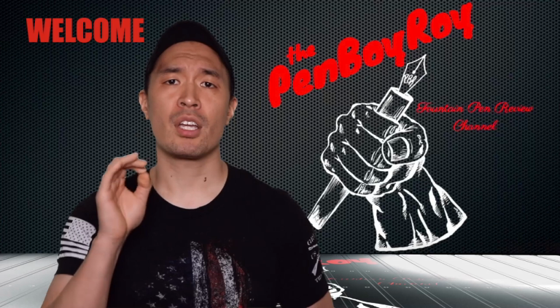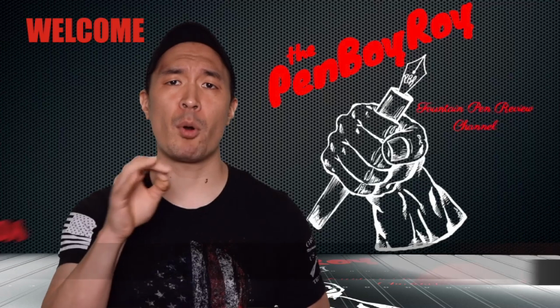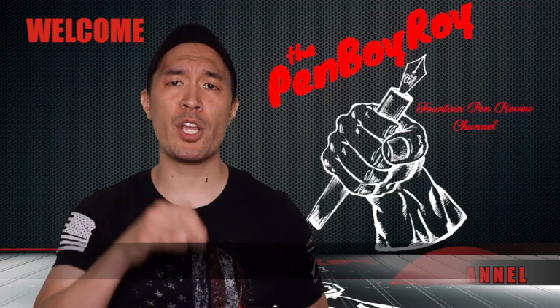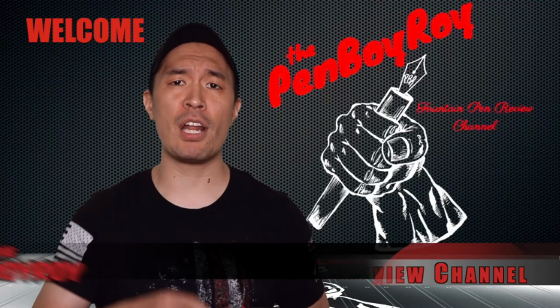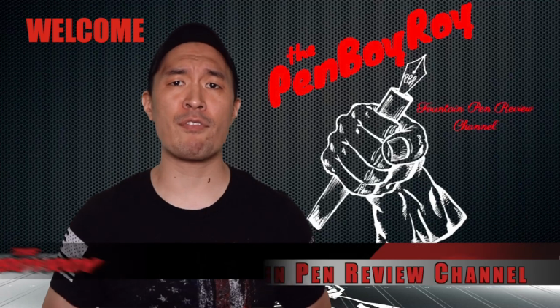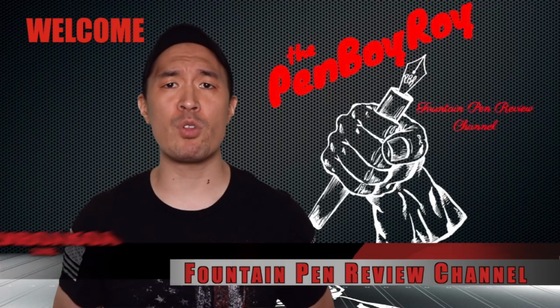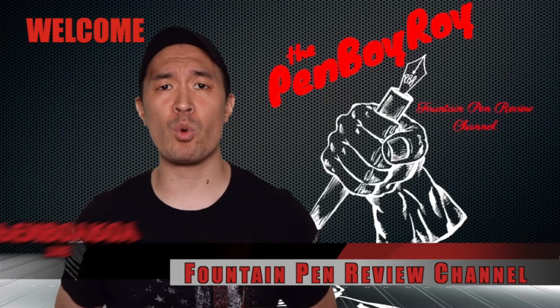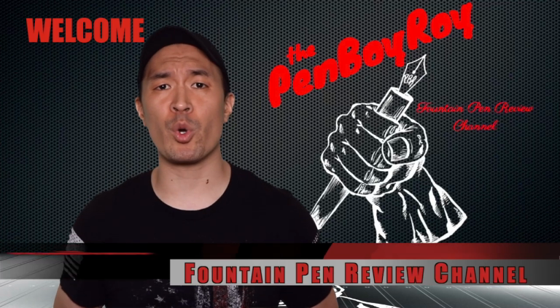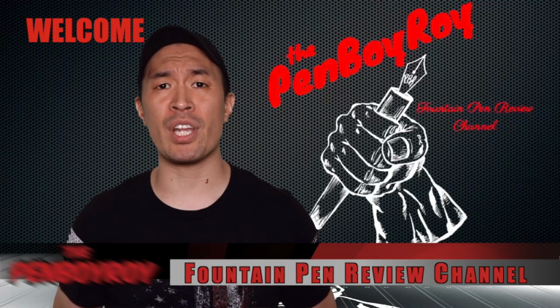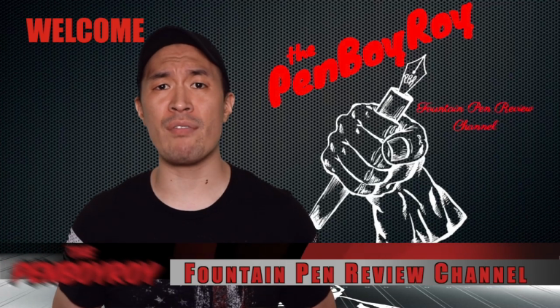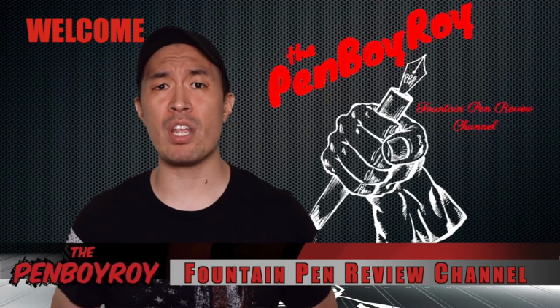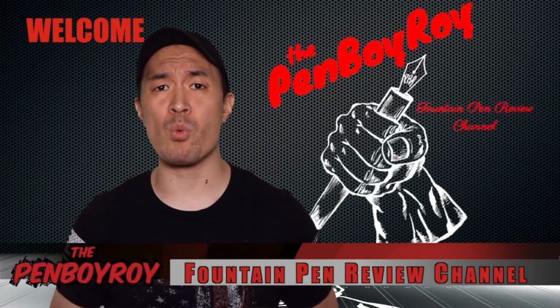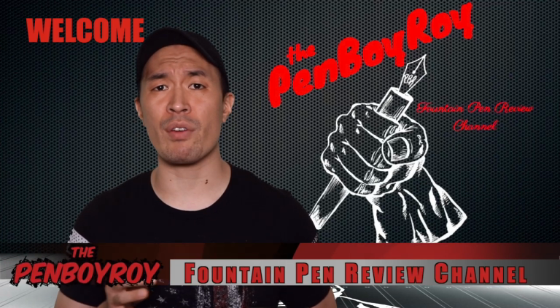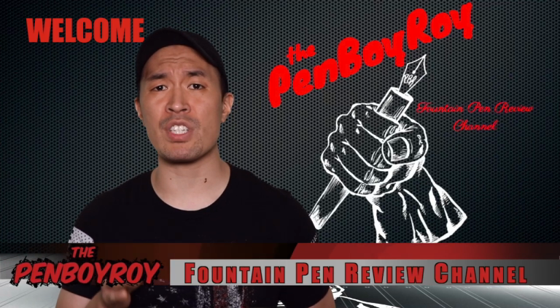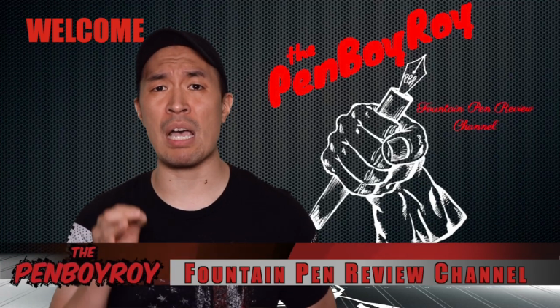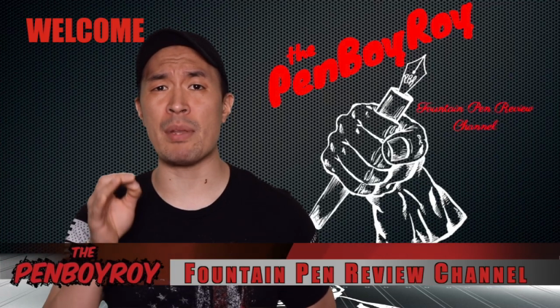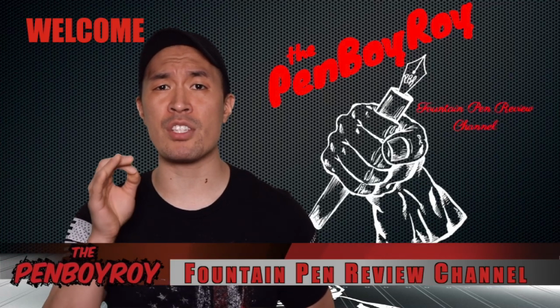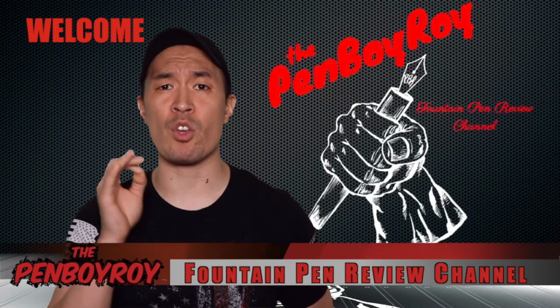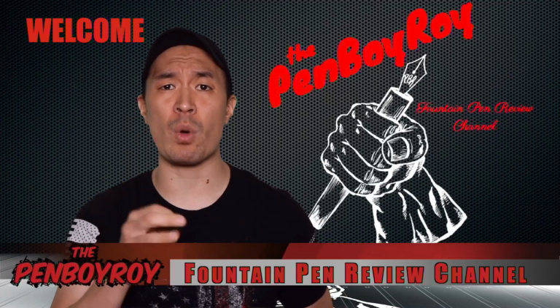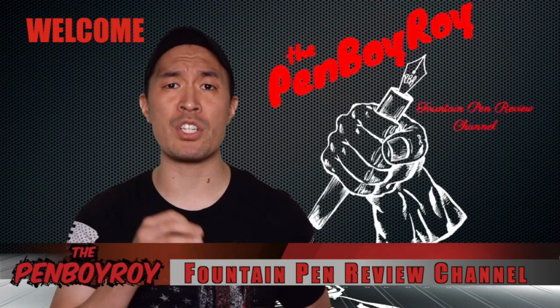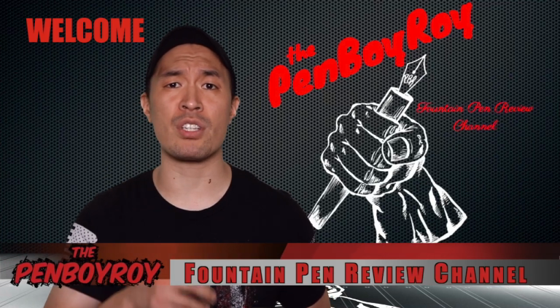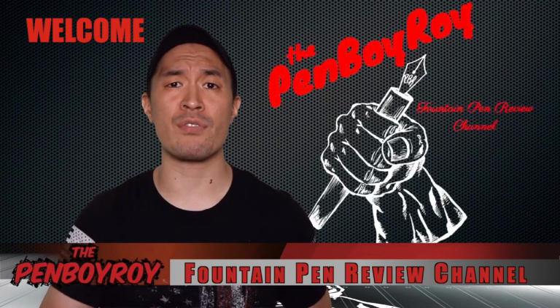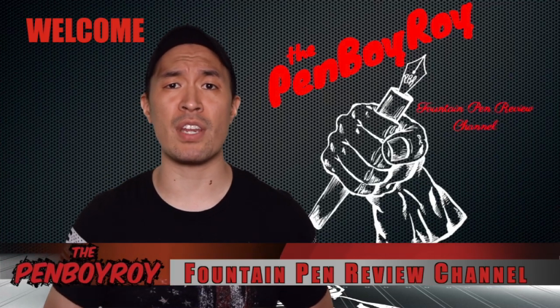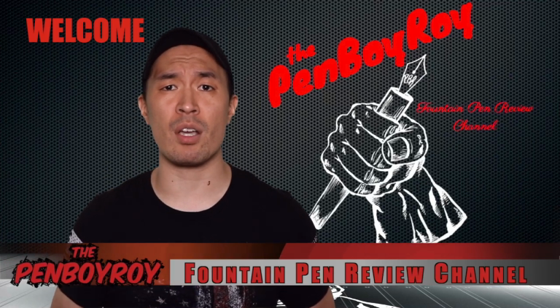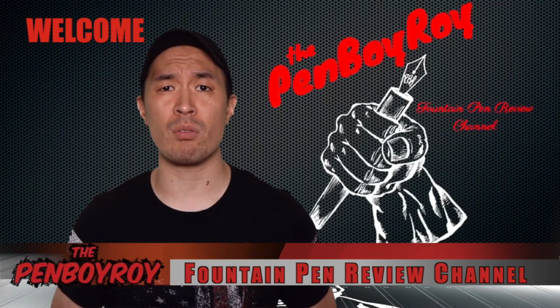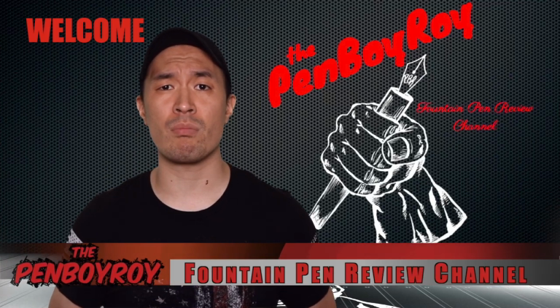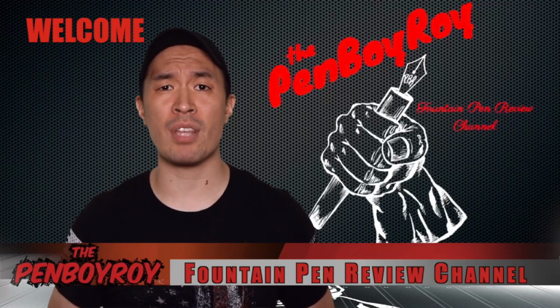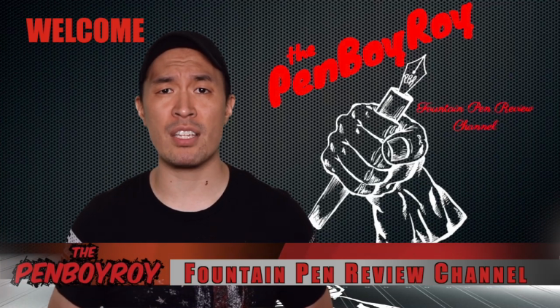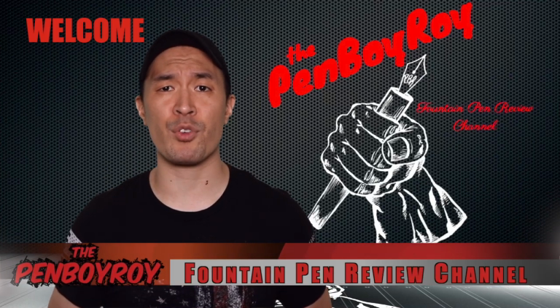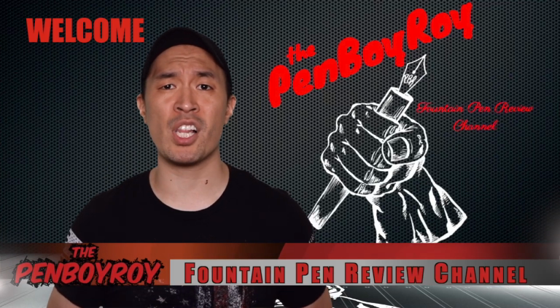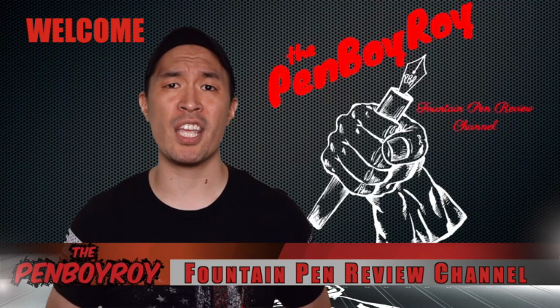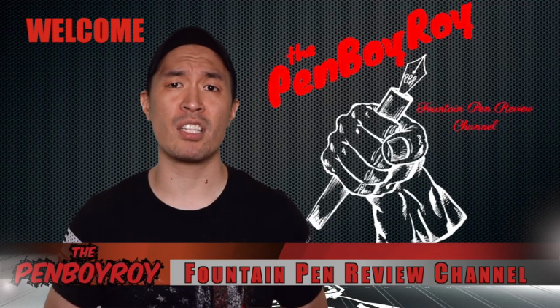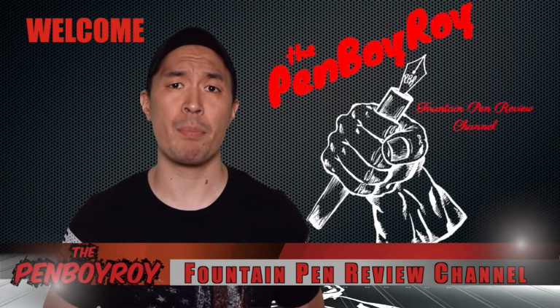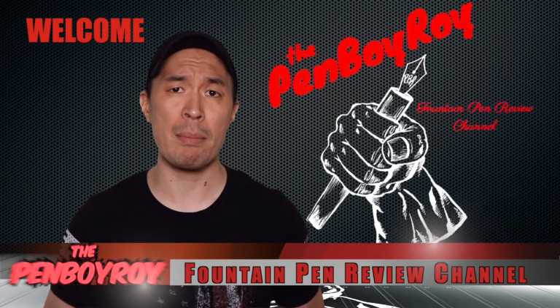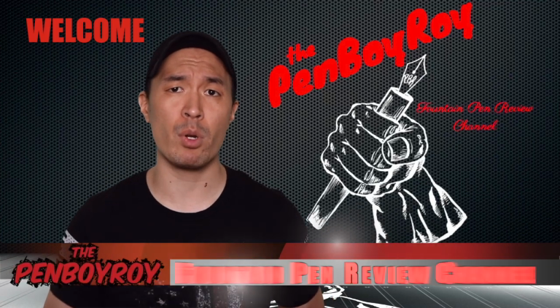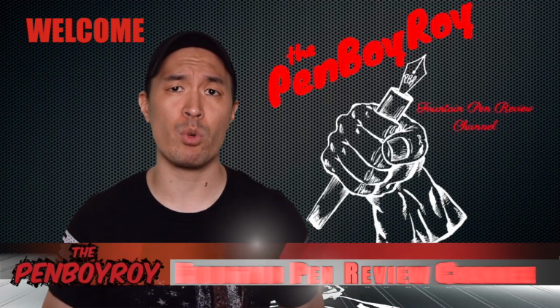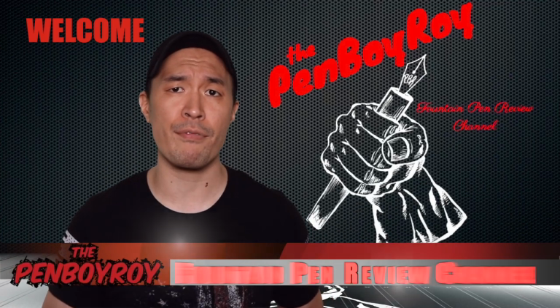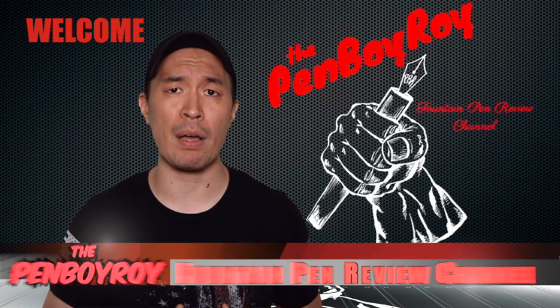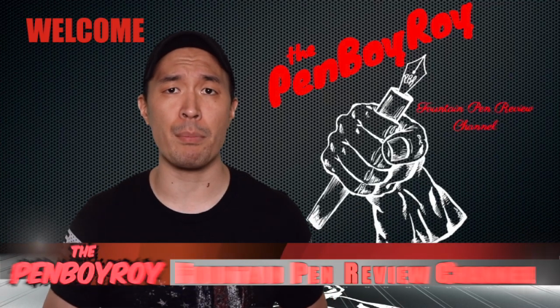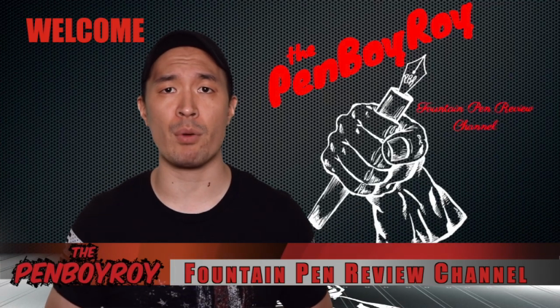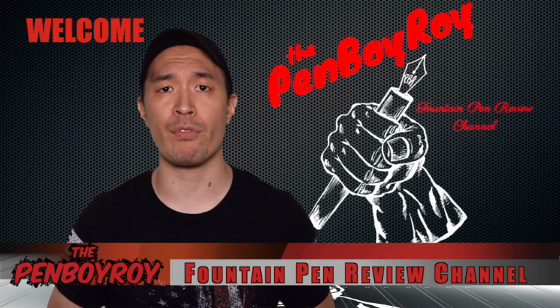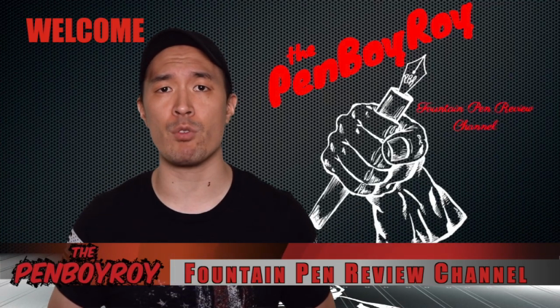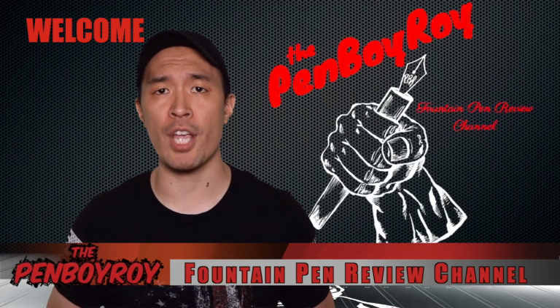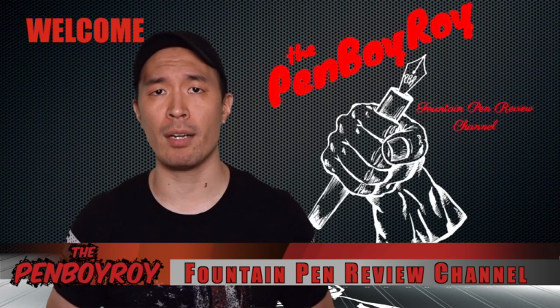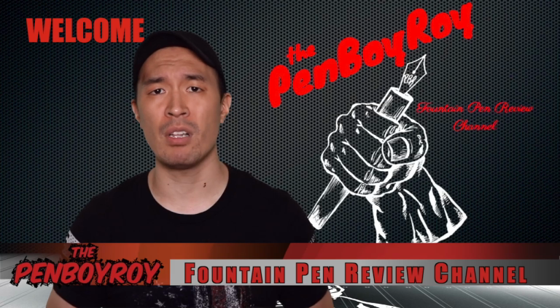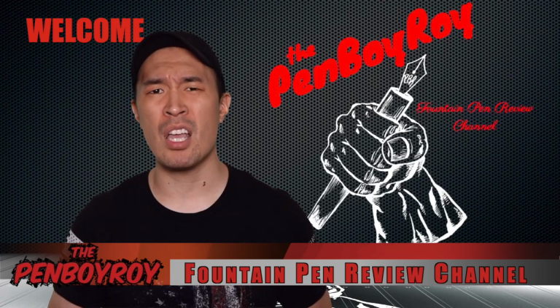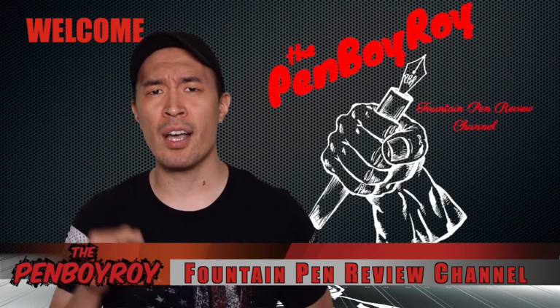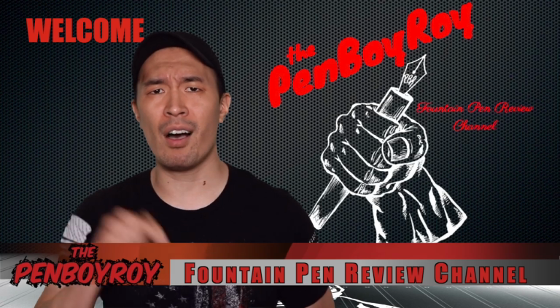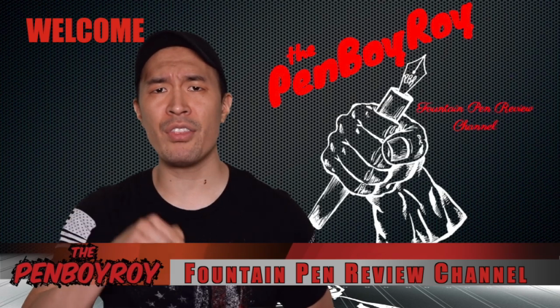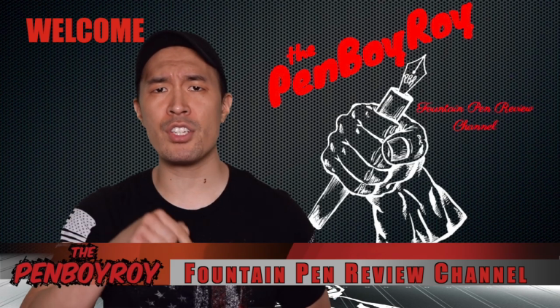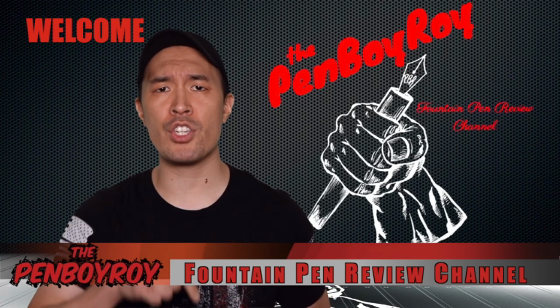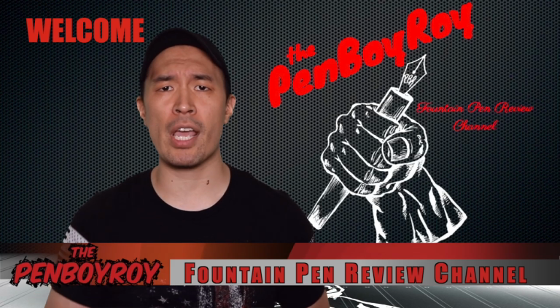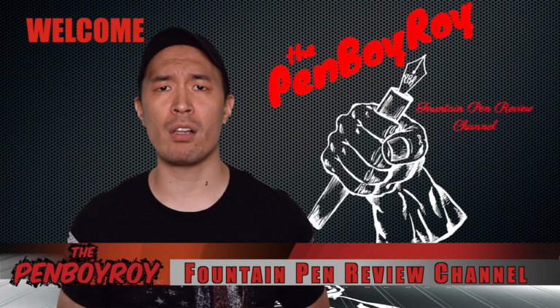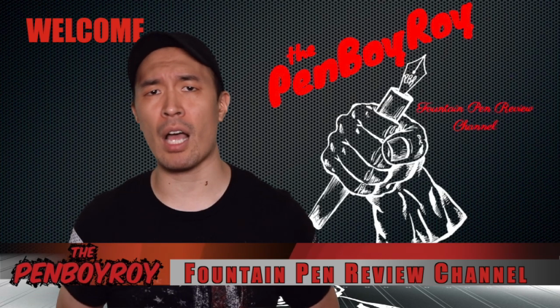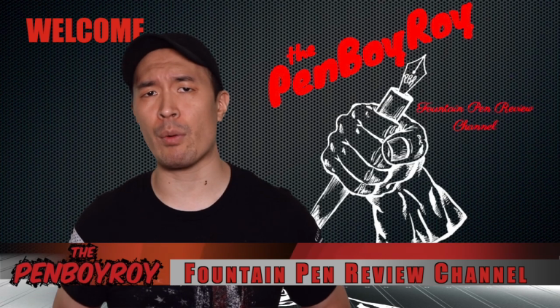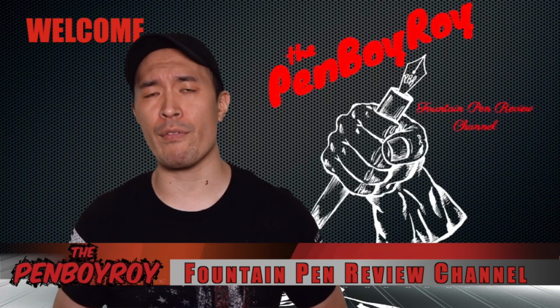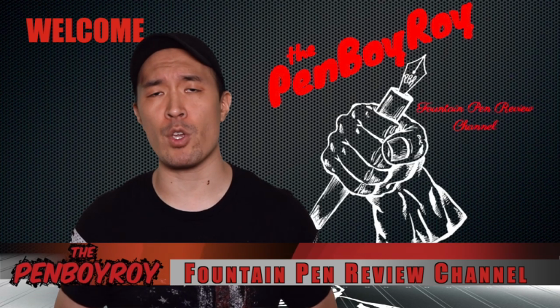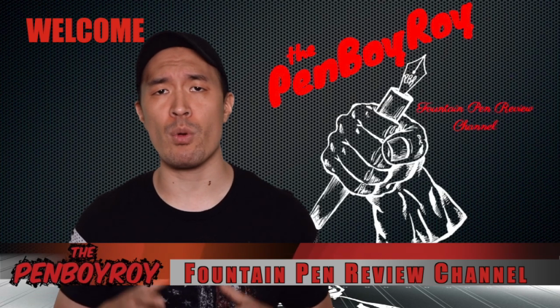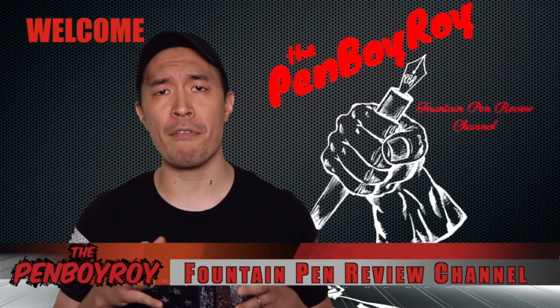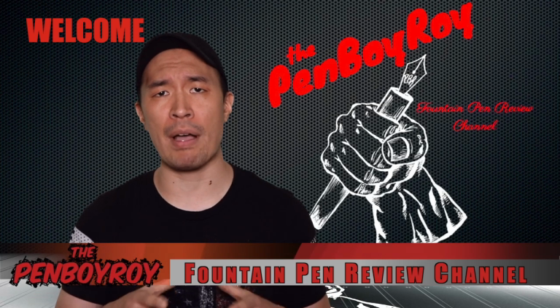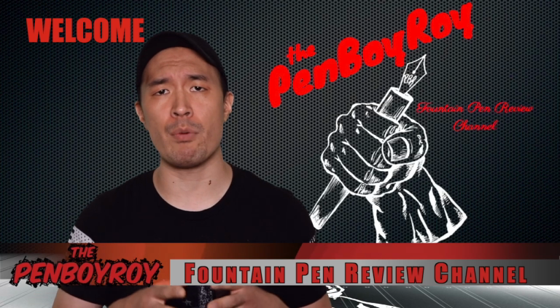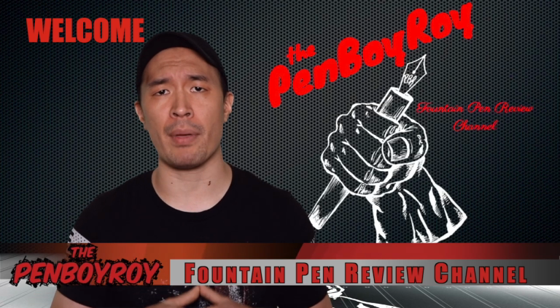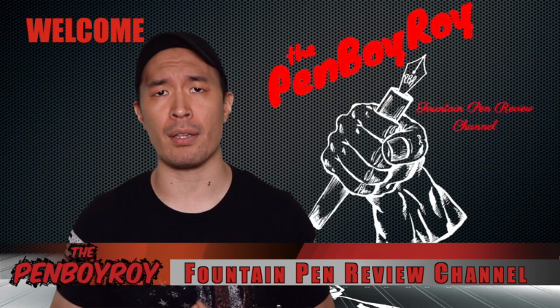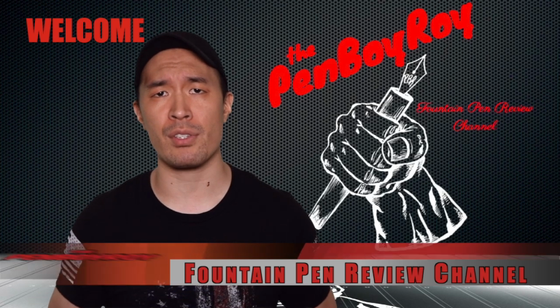Good morning, good afternoon, or good evening, whatever time it is that you're watching this video. Thanks for clicking on the Penboy Roy Fountain Pen Review channel. On this channel, I review fountain pens.